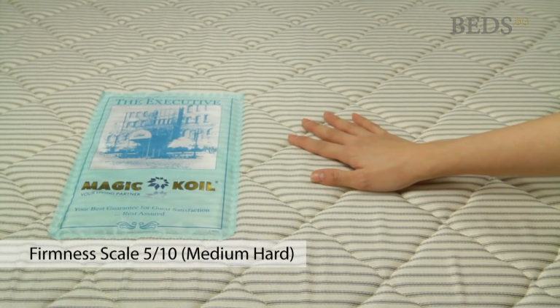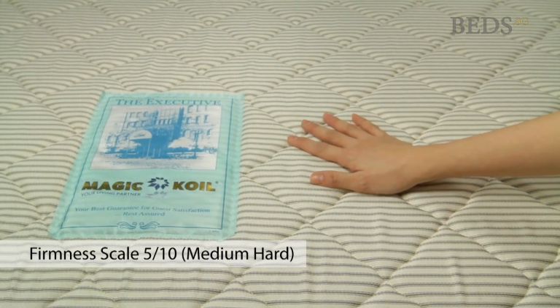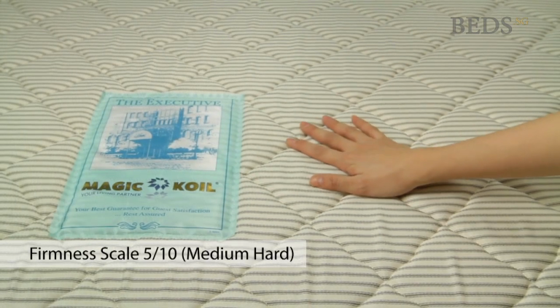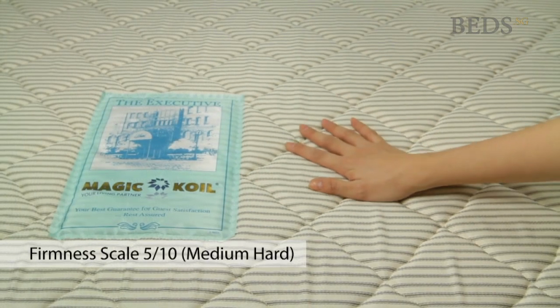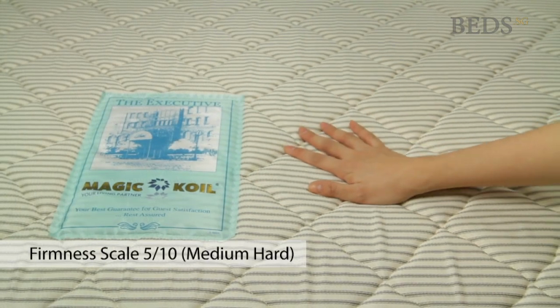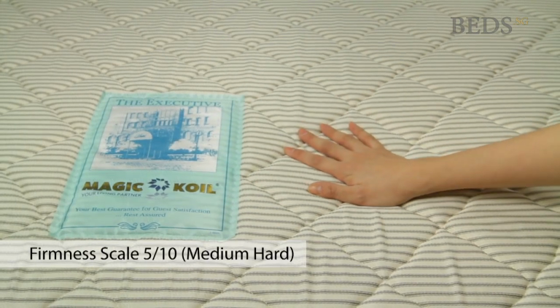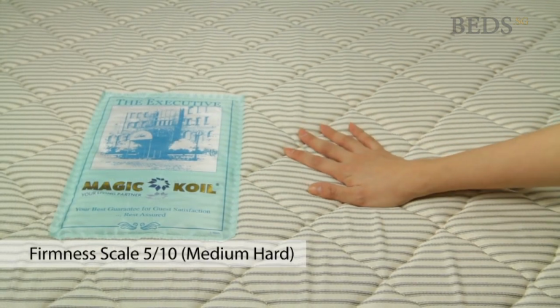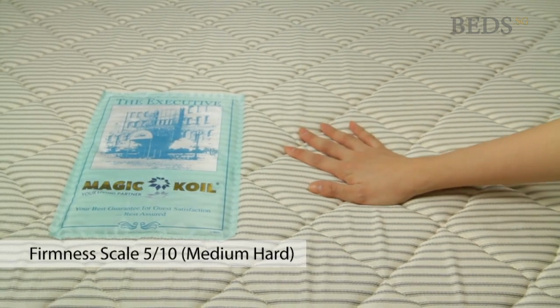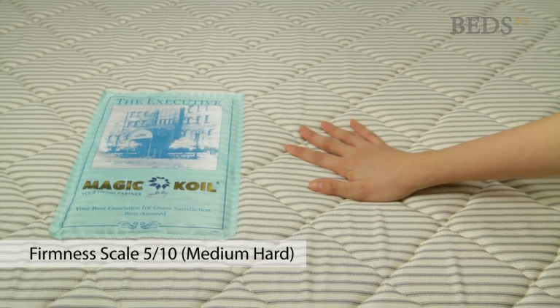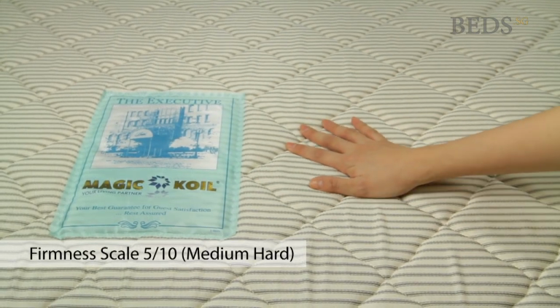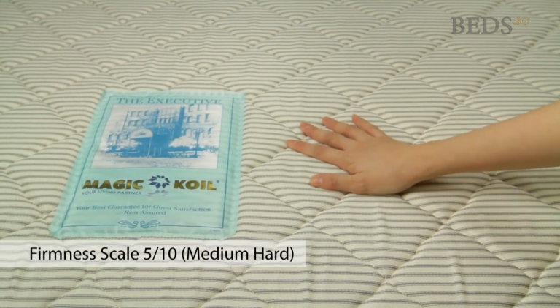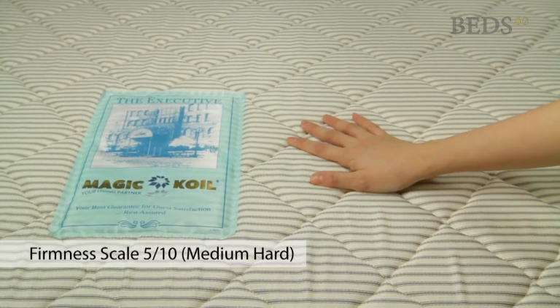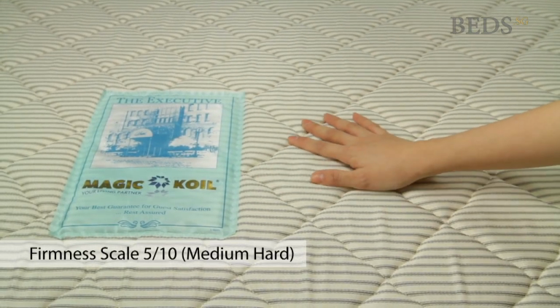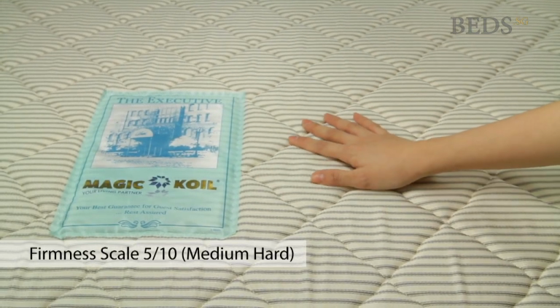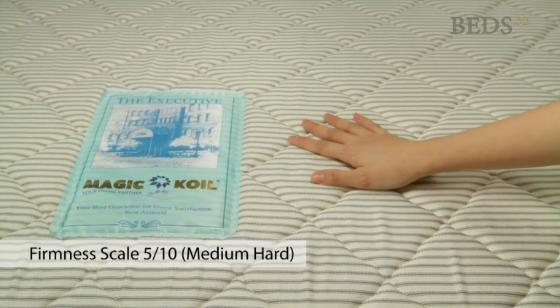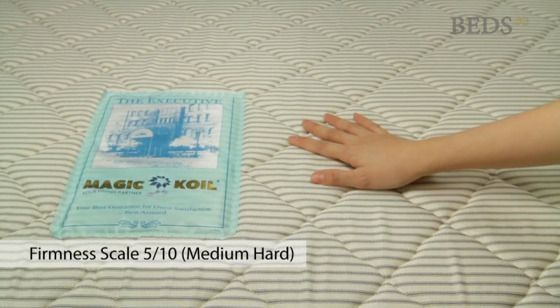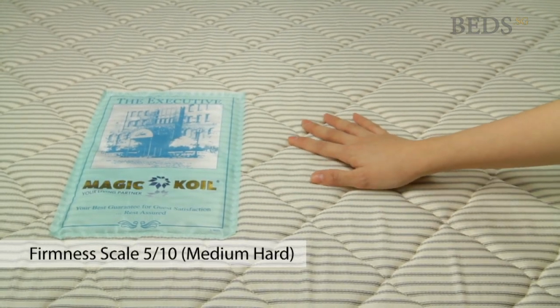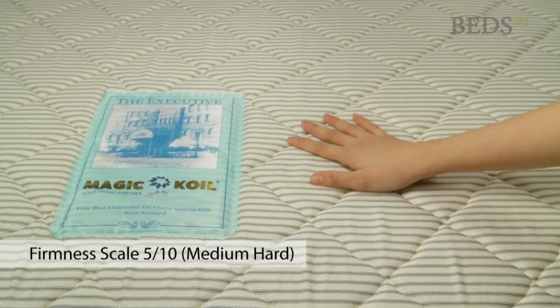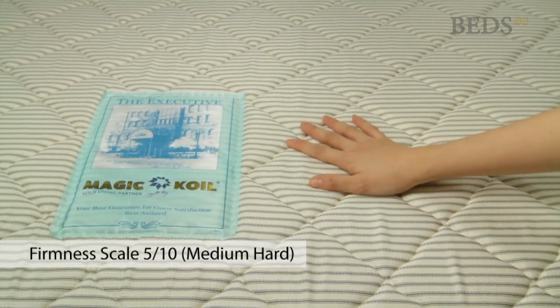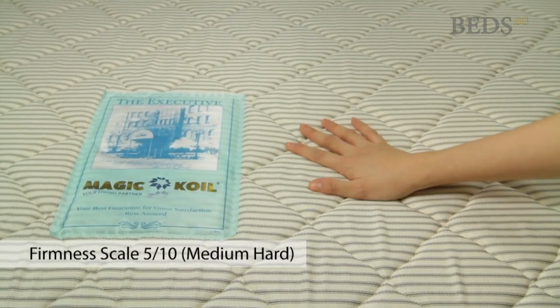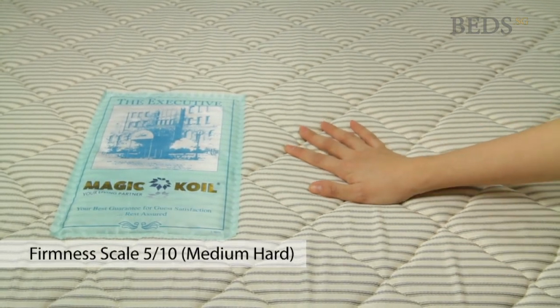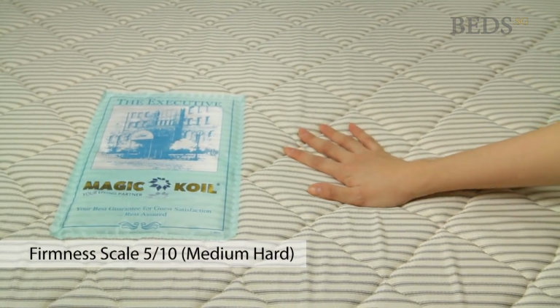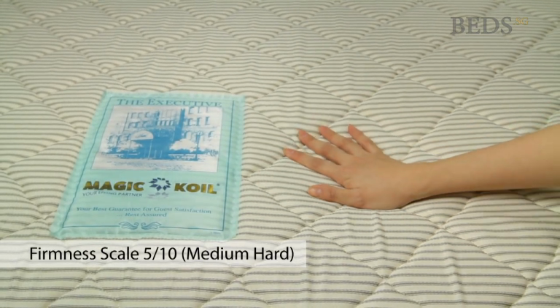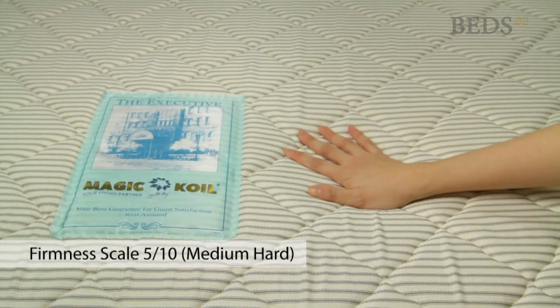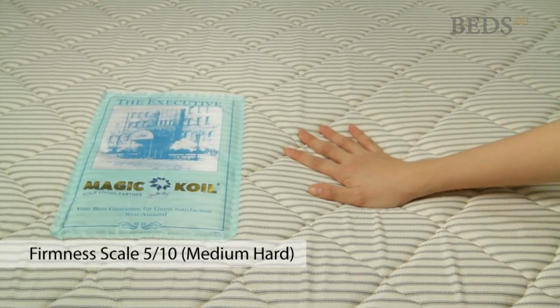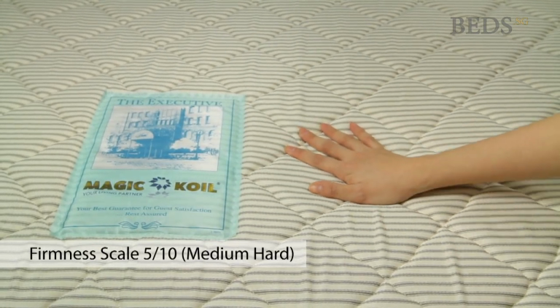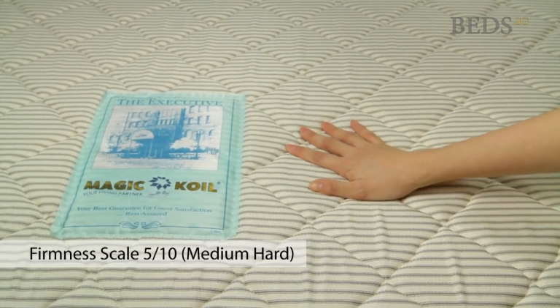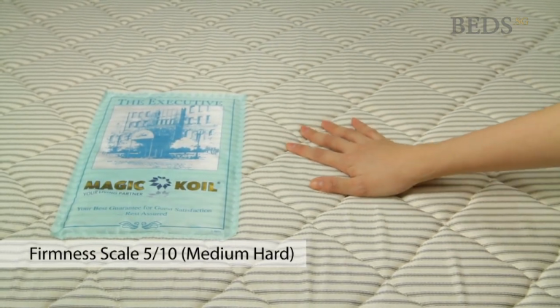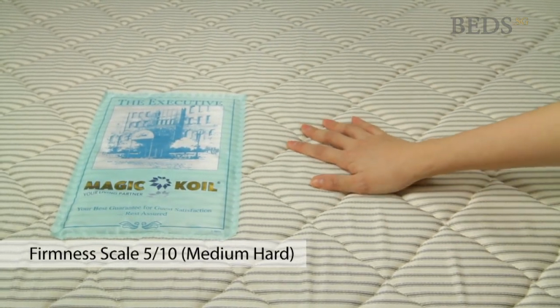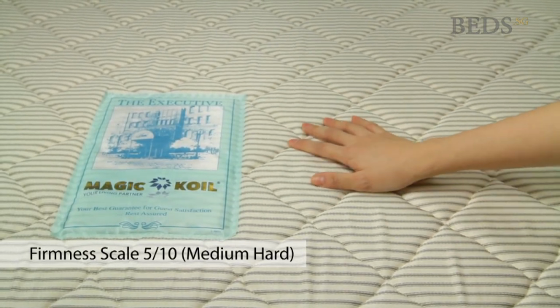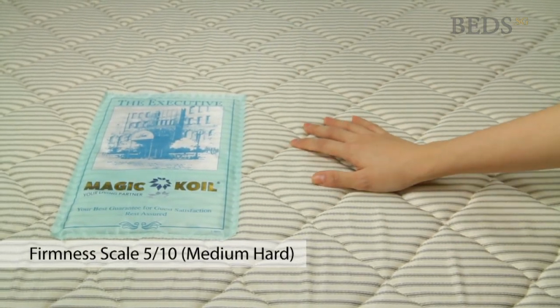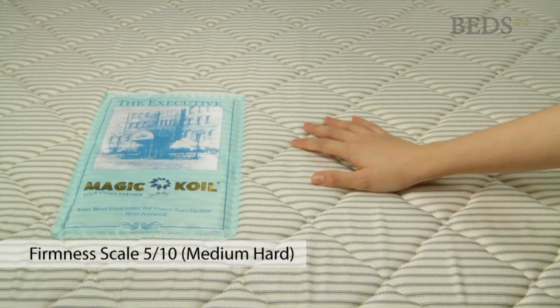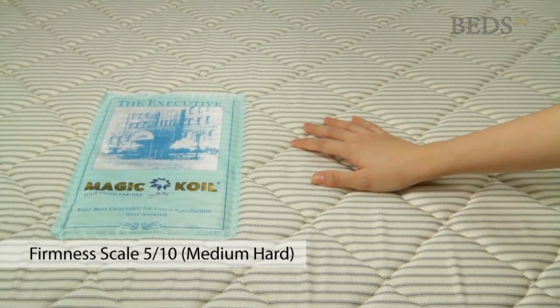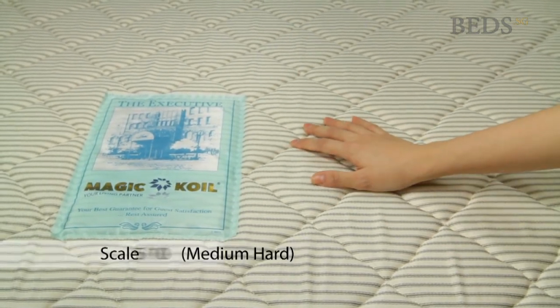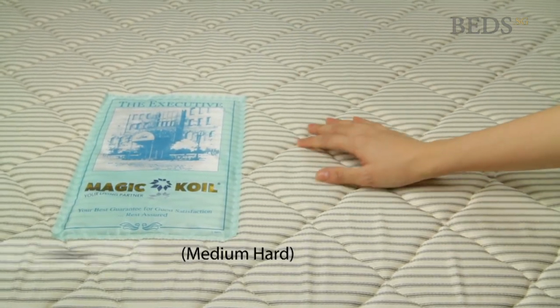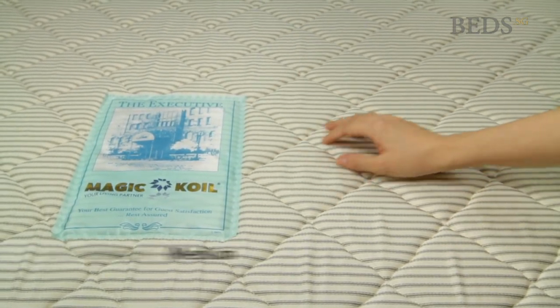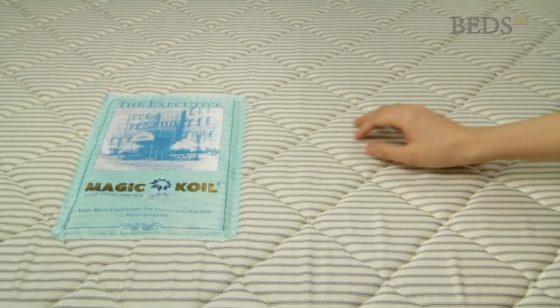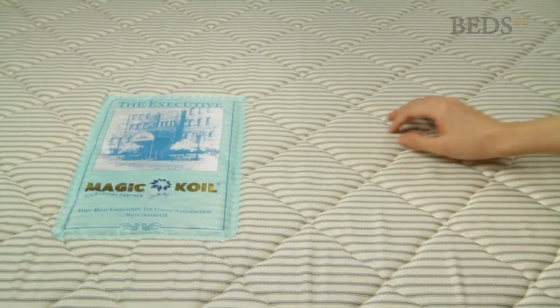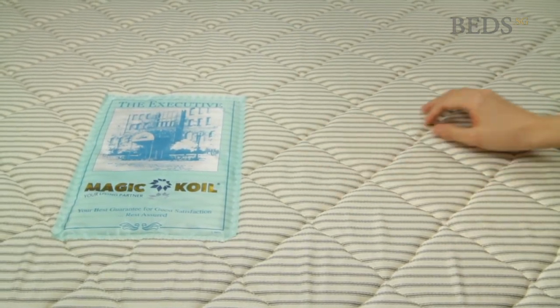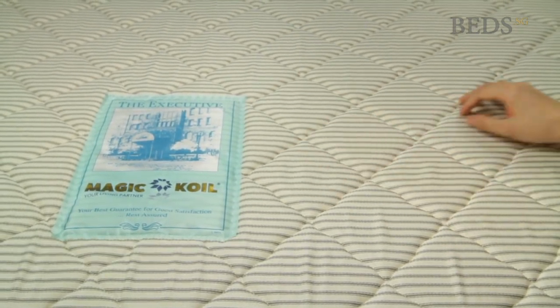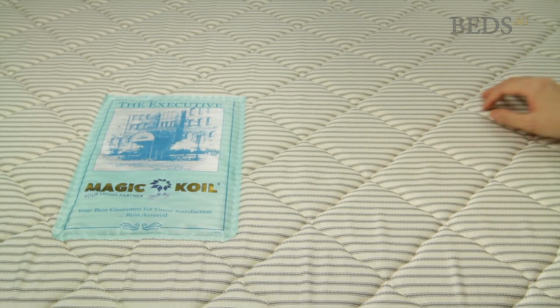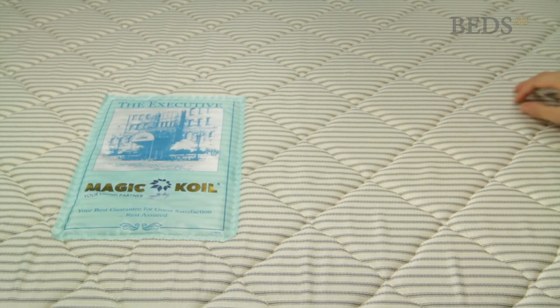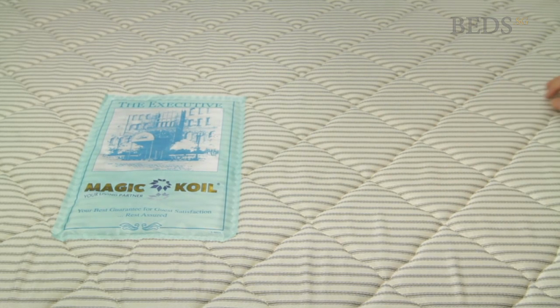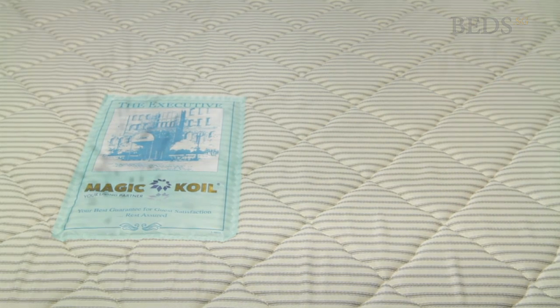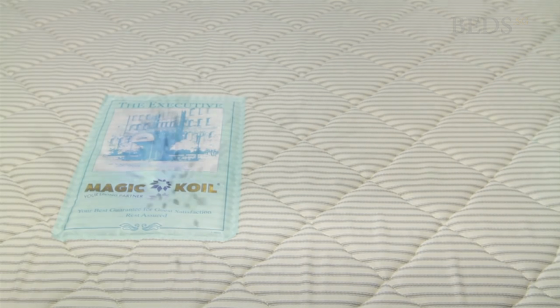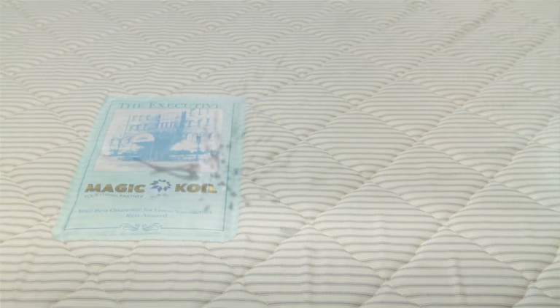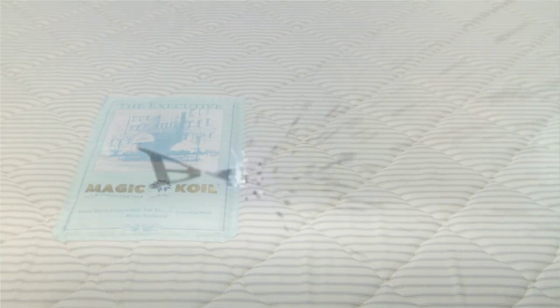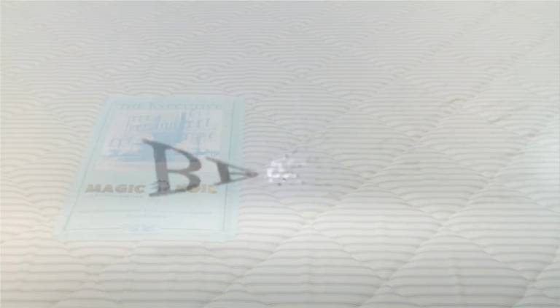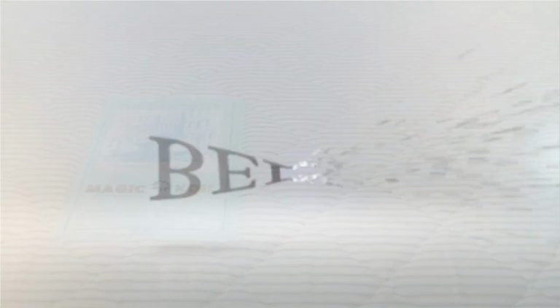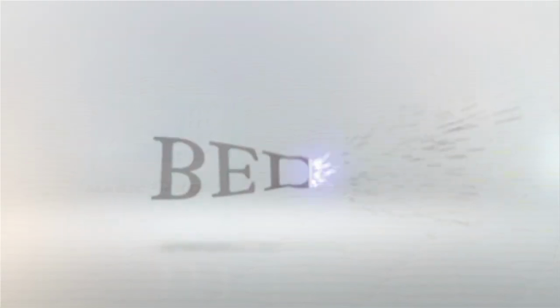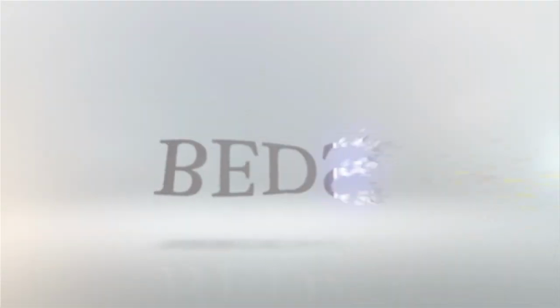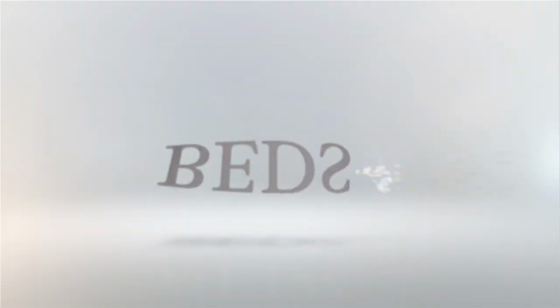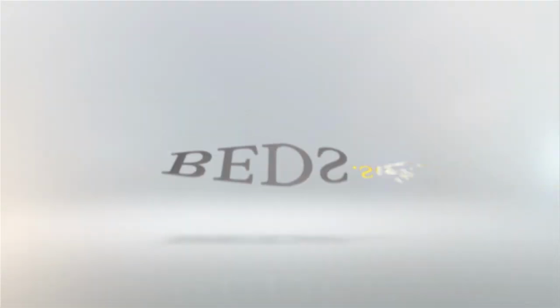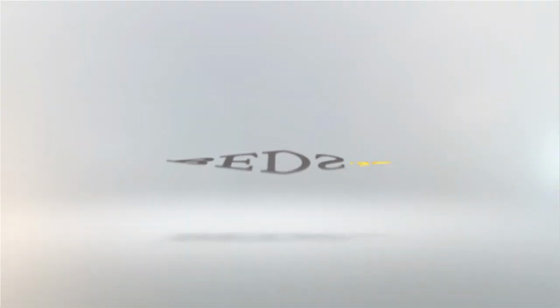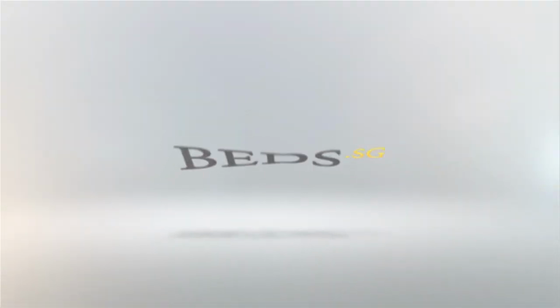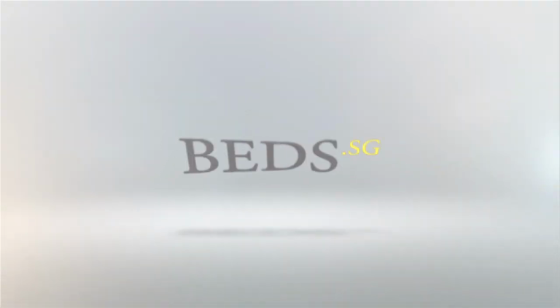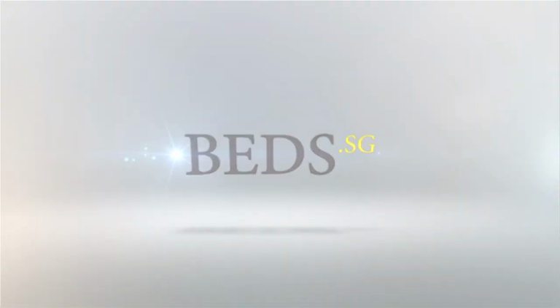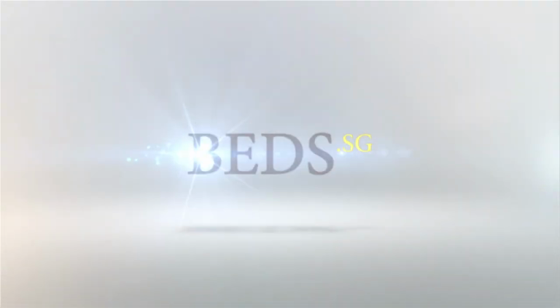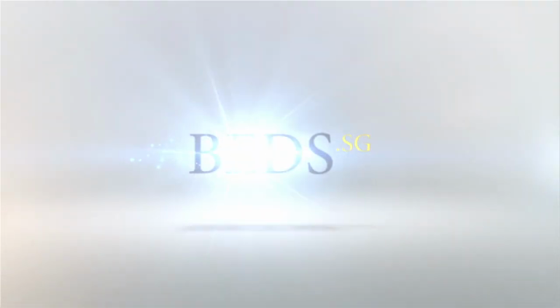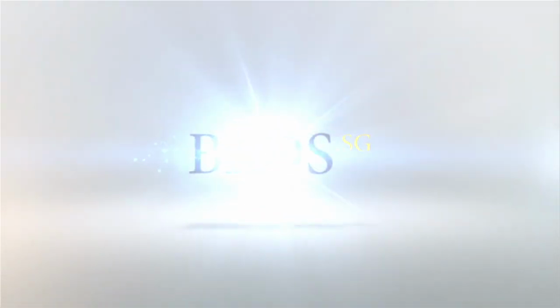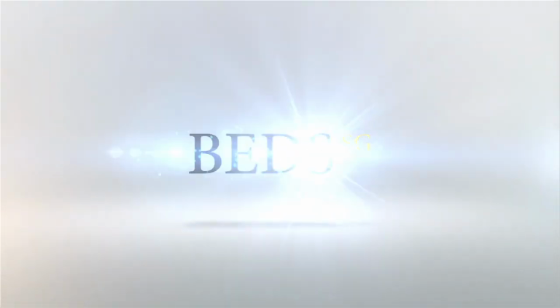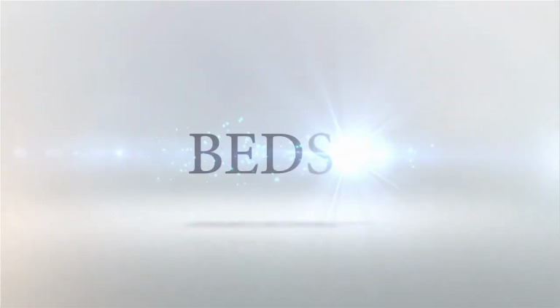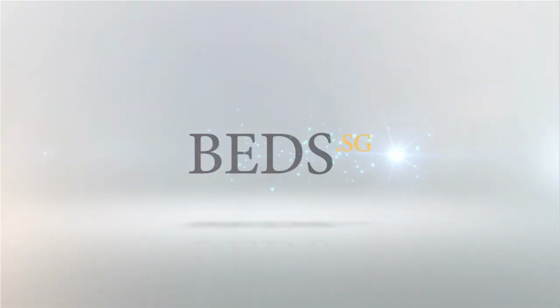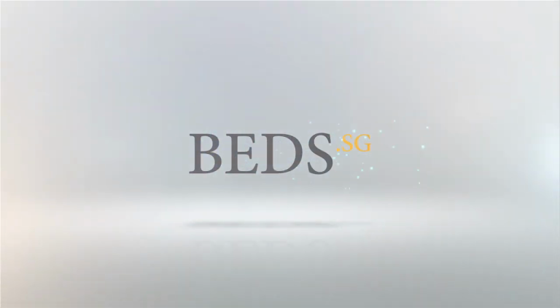For a firmness of 5 out of 10. The Magikol Executive Hotel Mattress — a hotel suite in your very own bedroom.